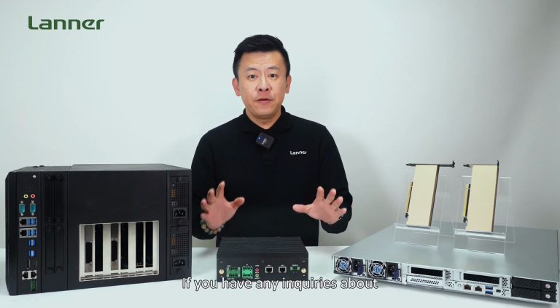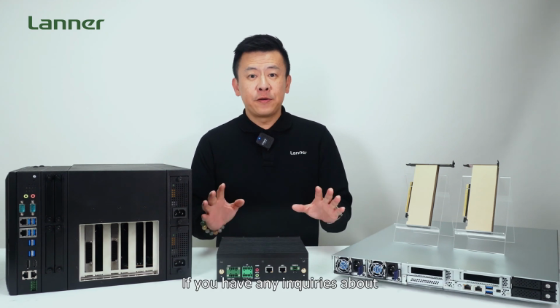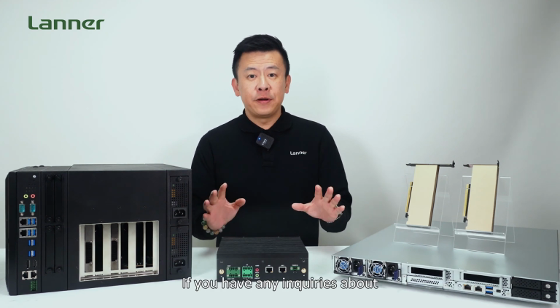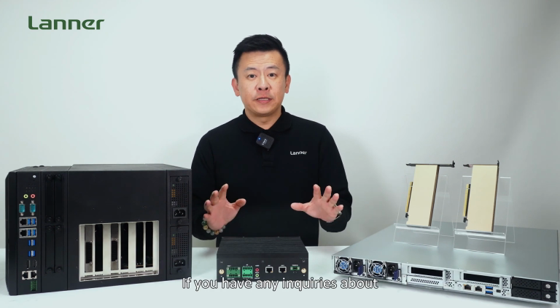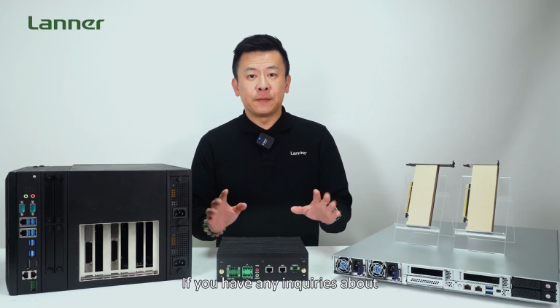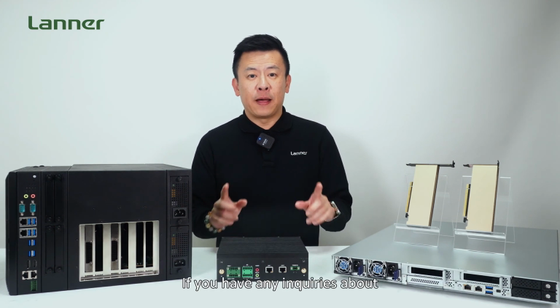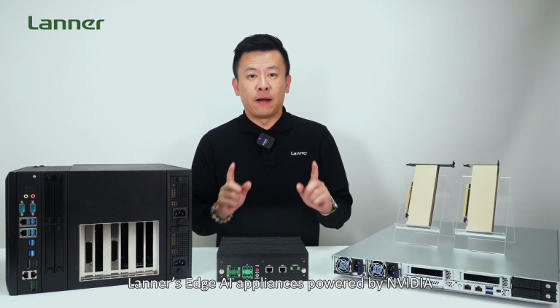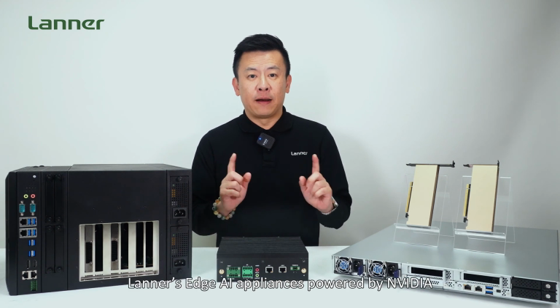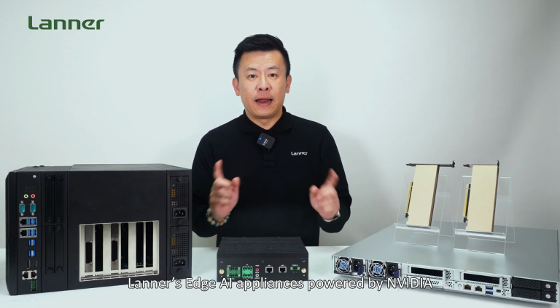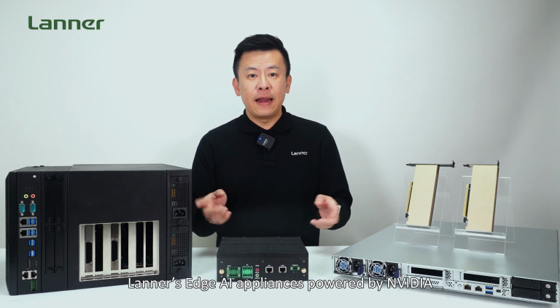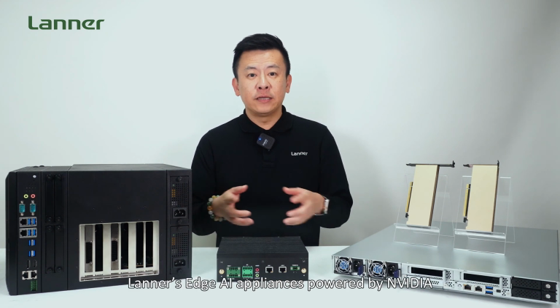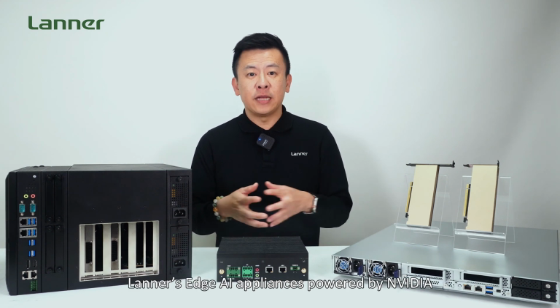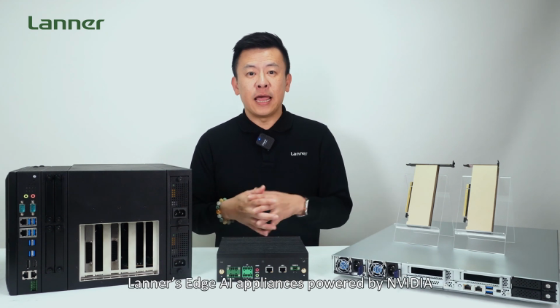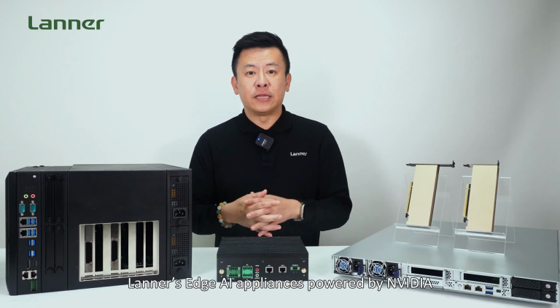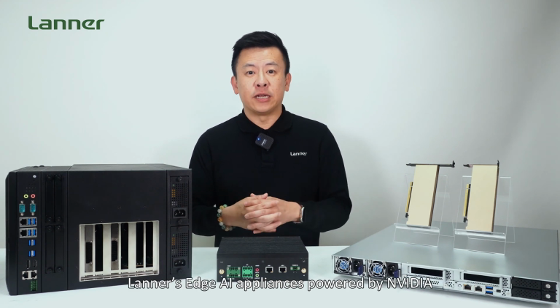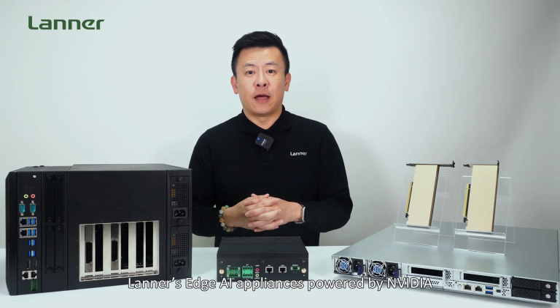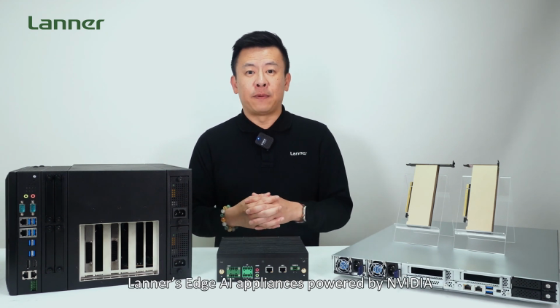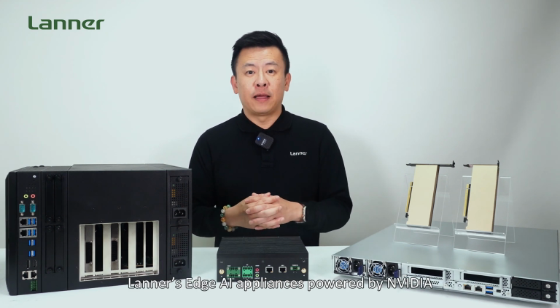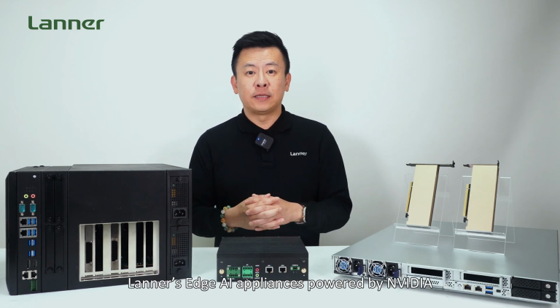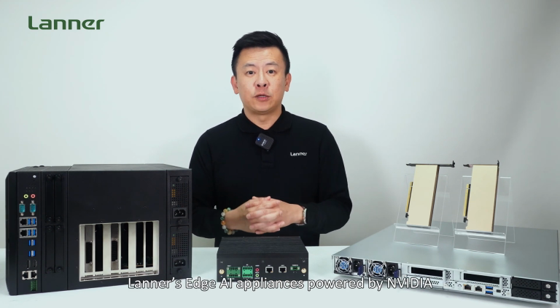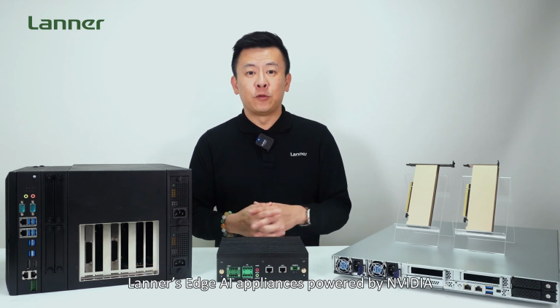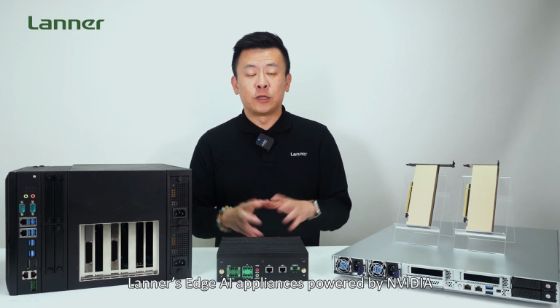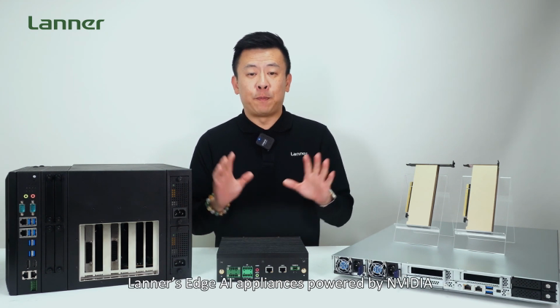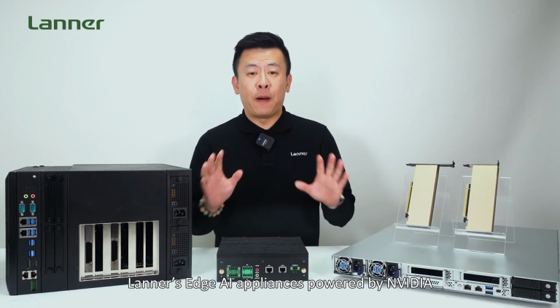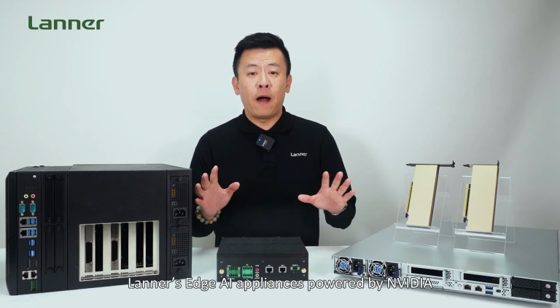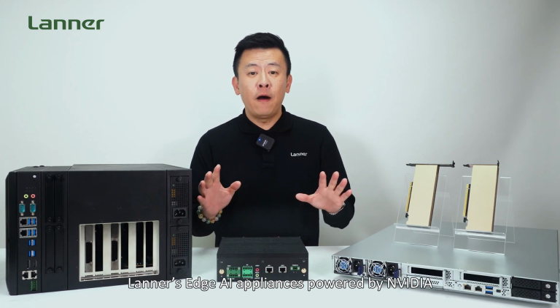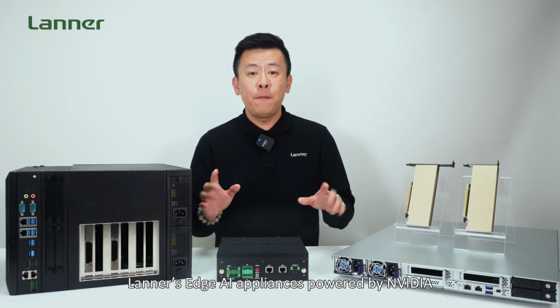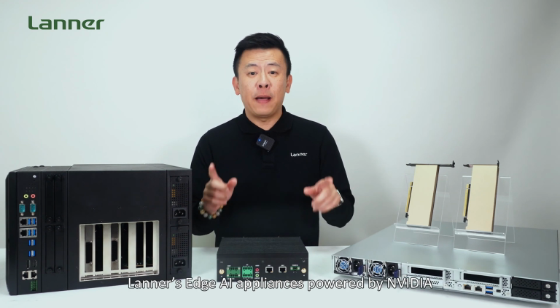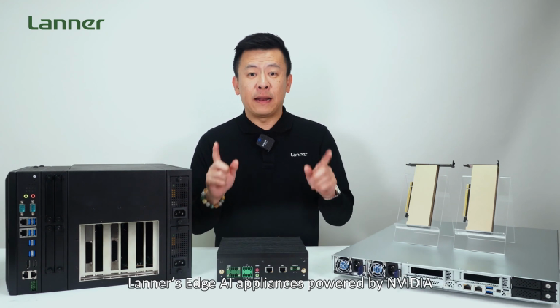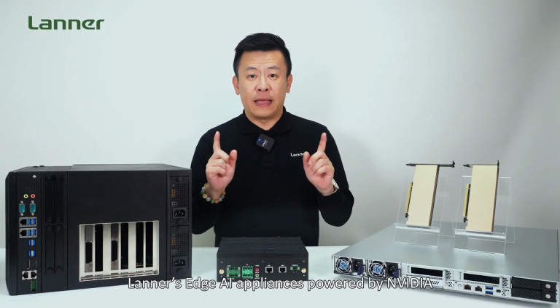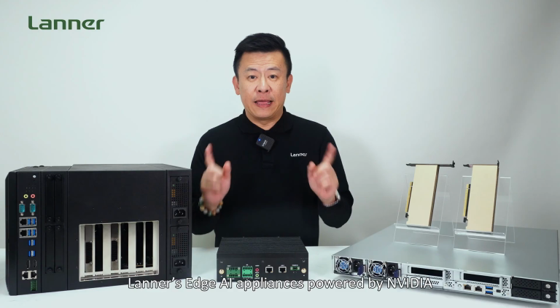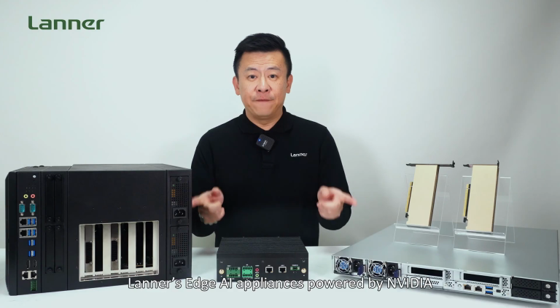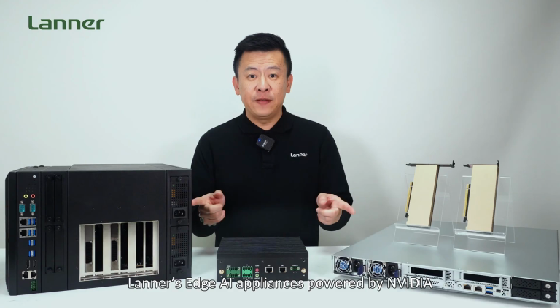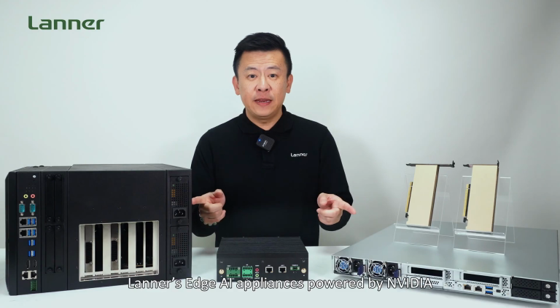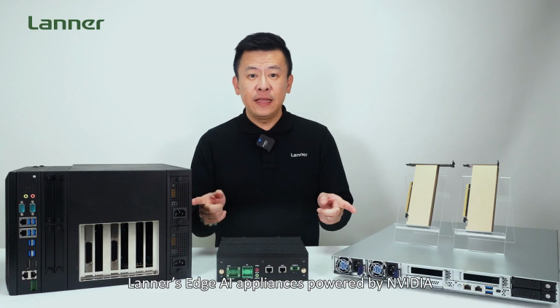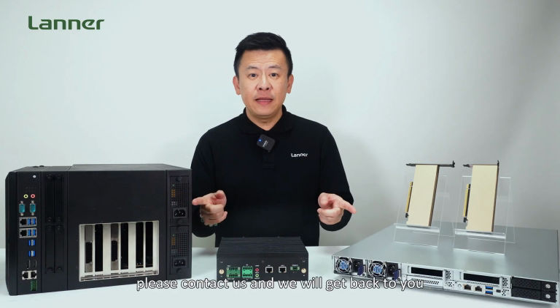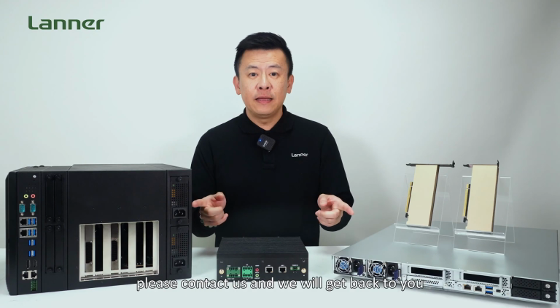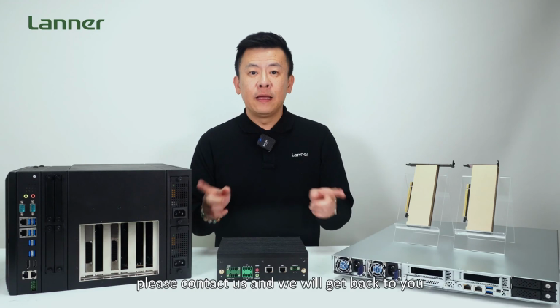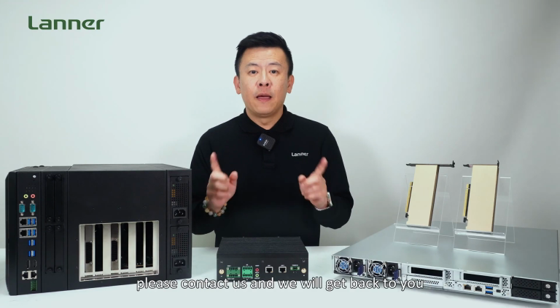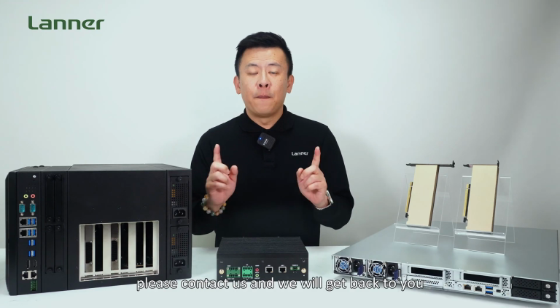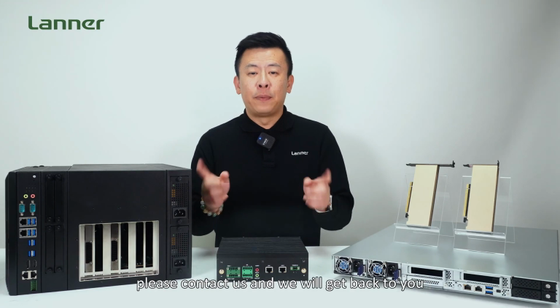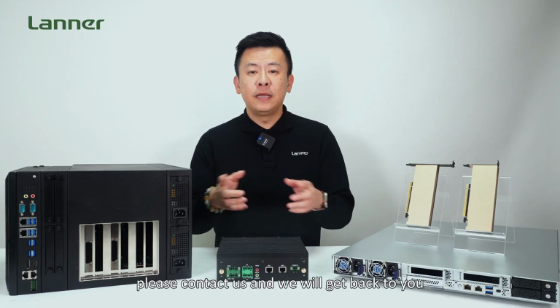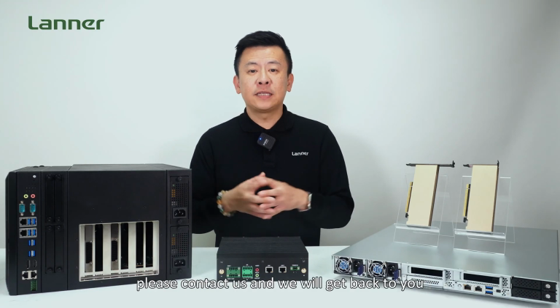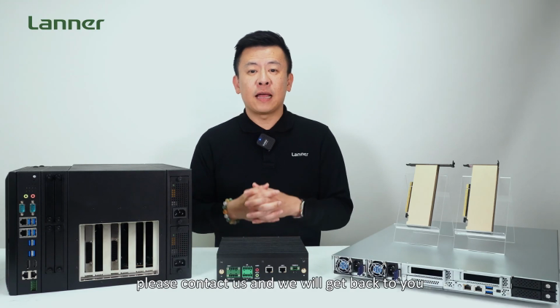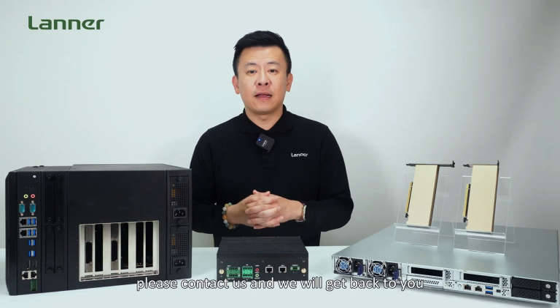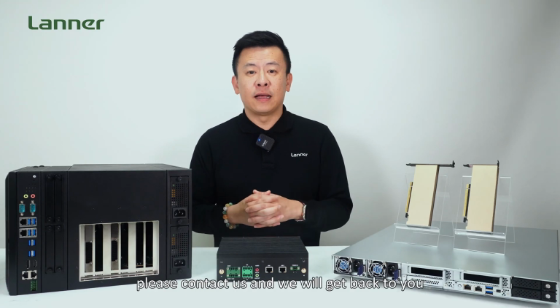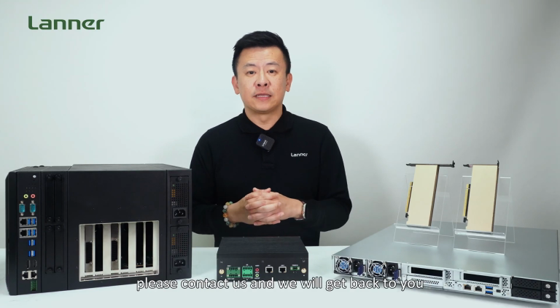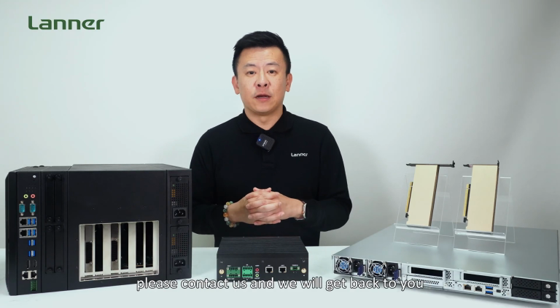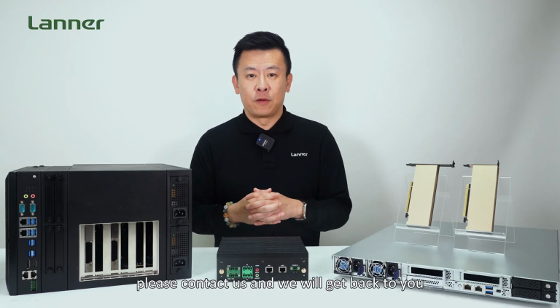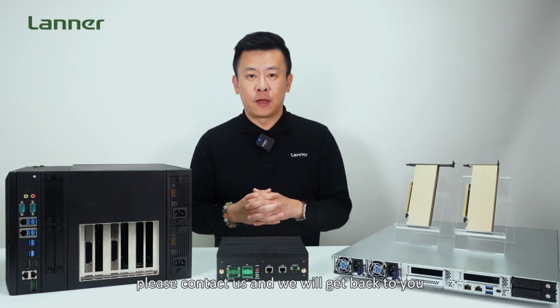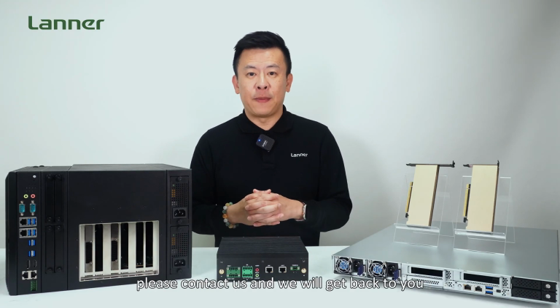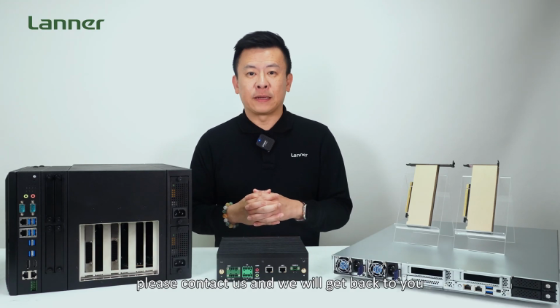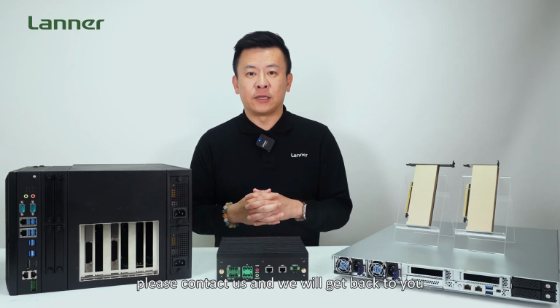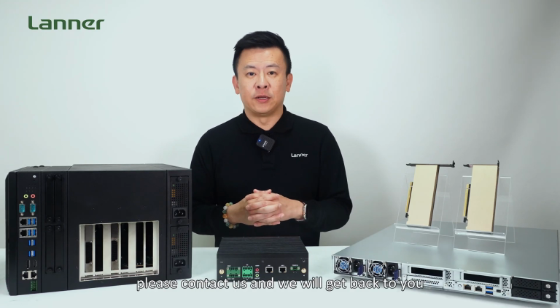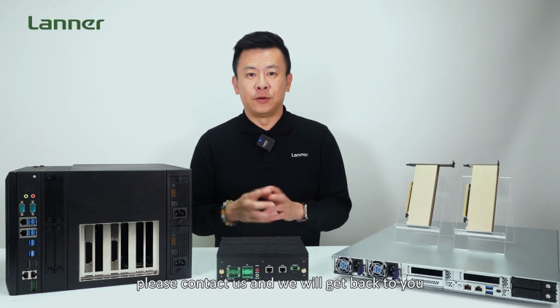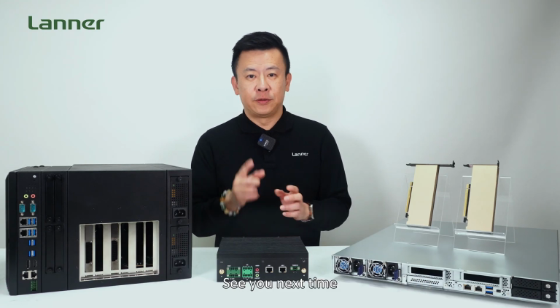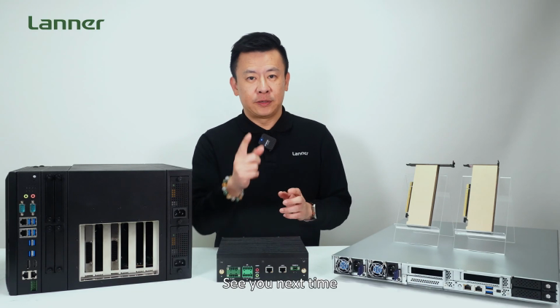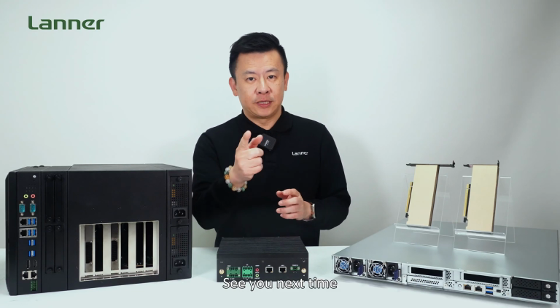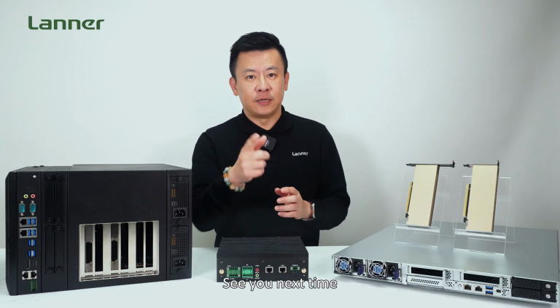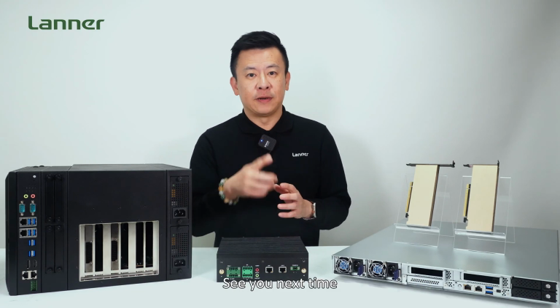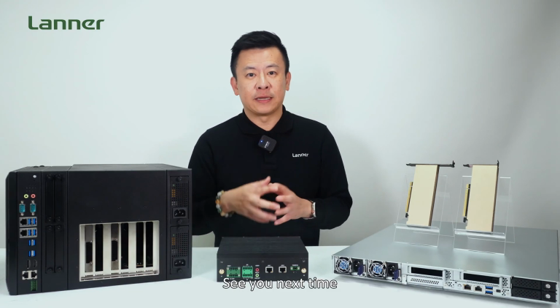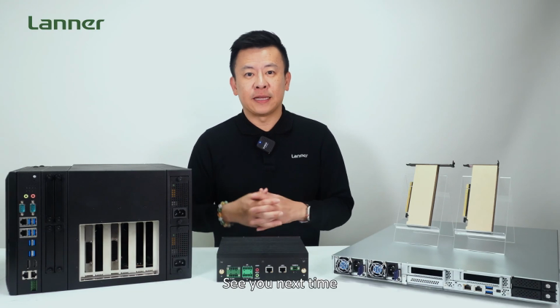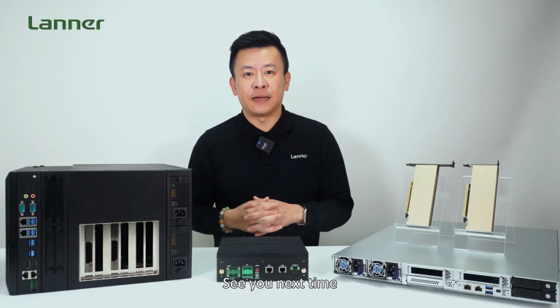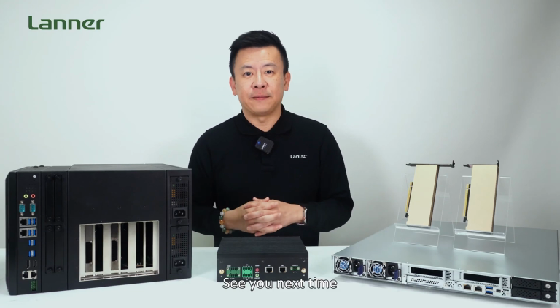Thank you for watching this episode of Product Insight. If you have any inquiries about the latest AI appliances powered by NVIDIA, please contact us and we will get back to you. See you next time.